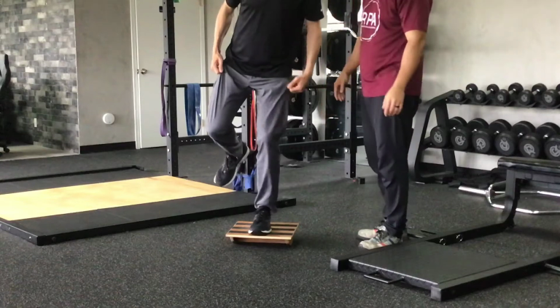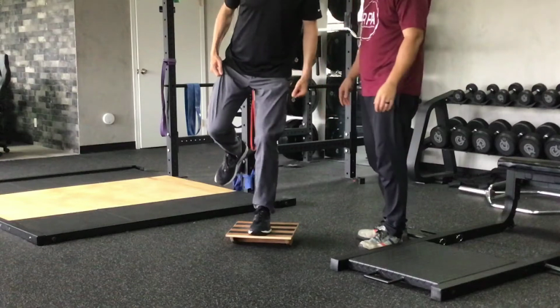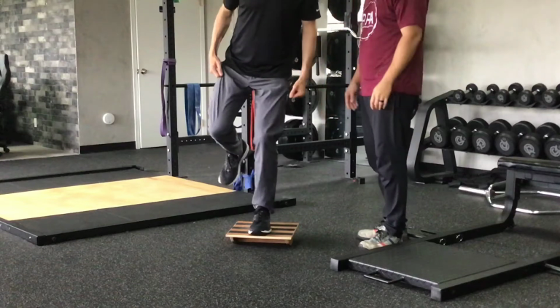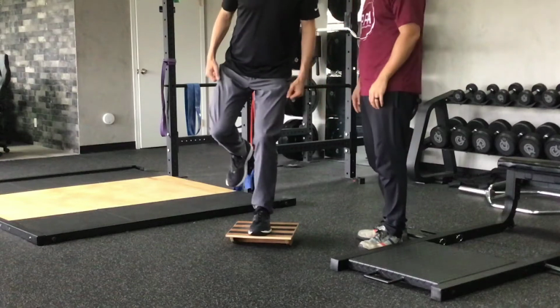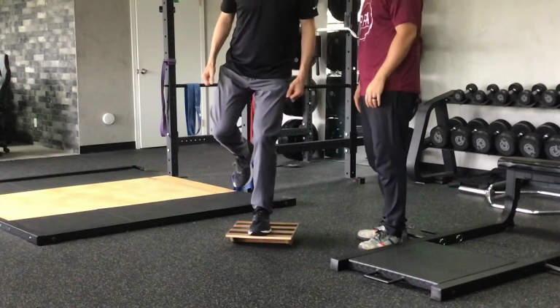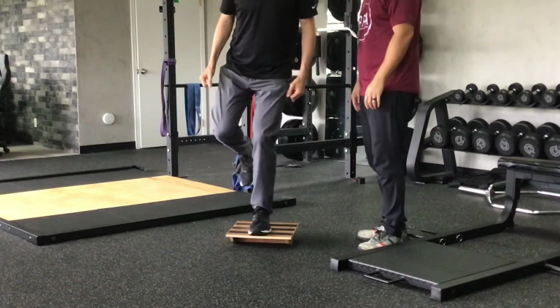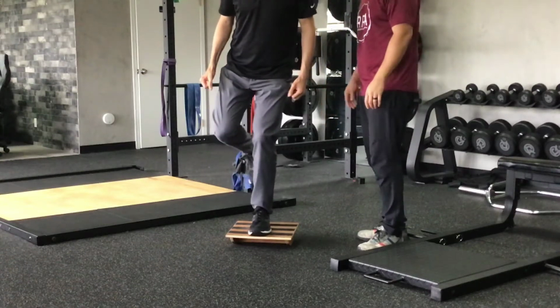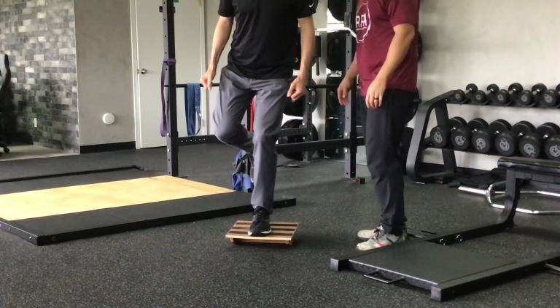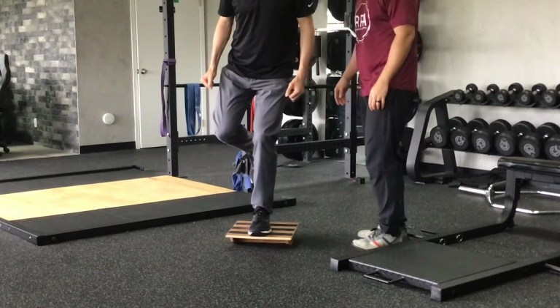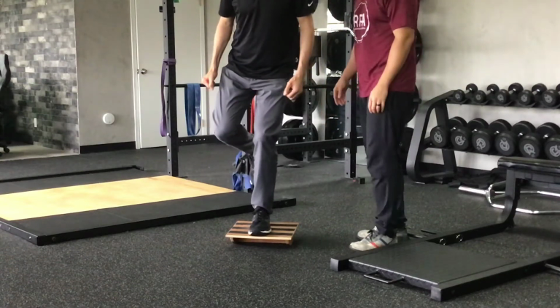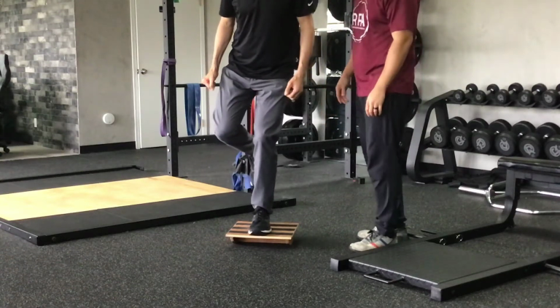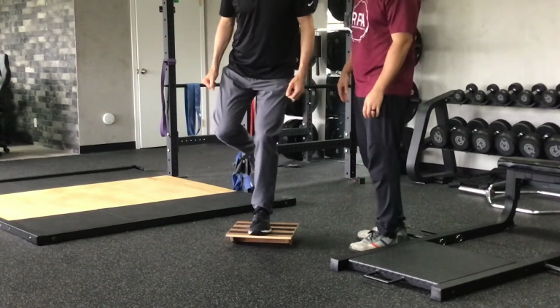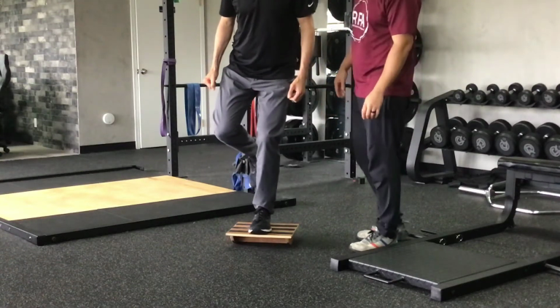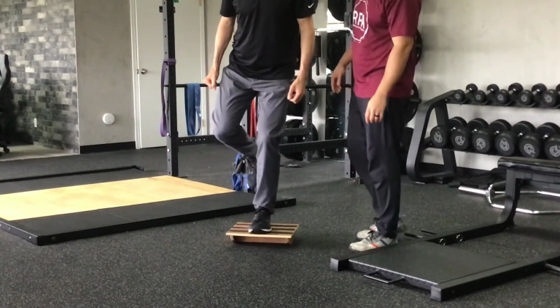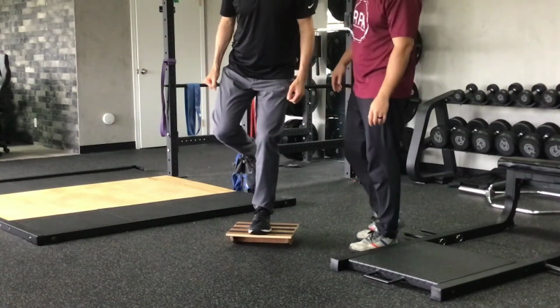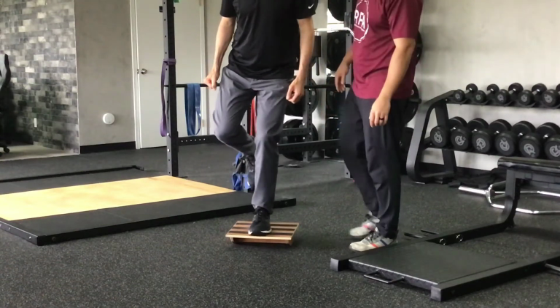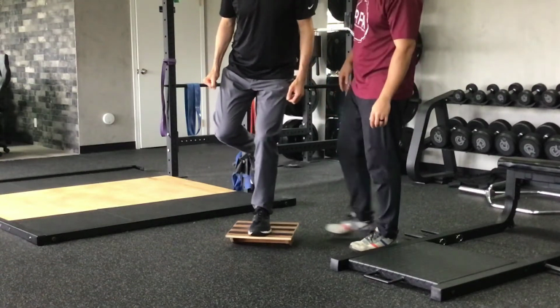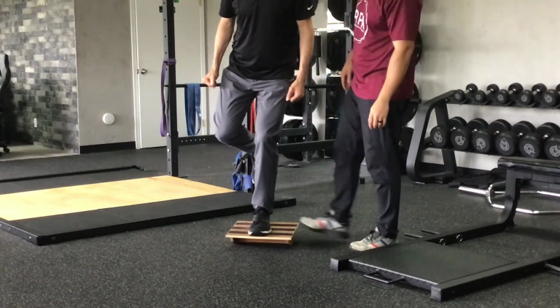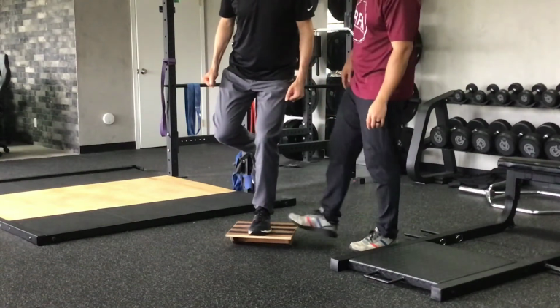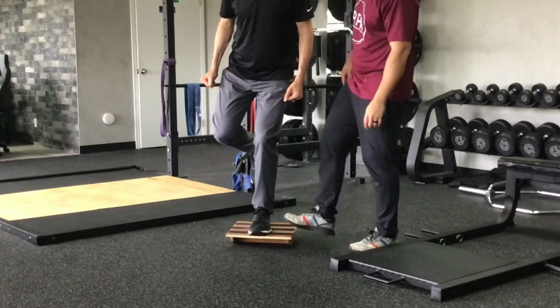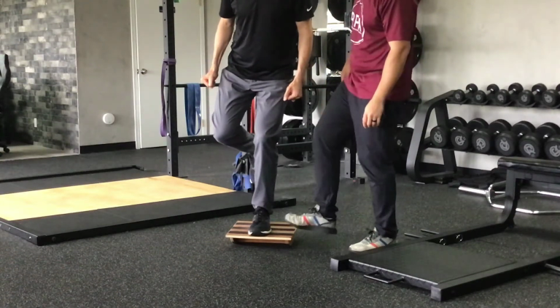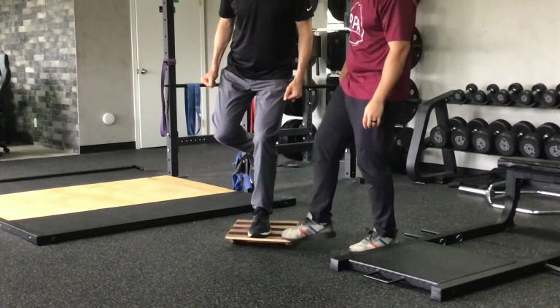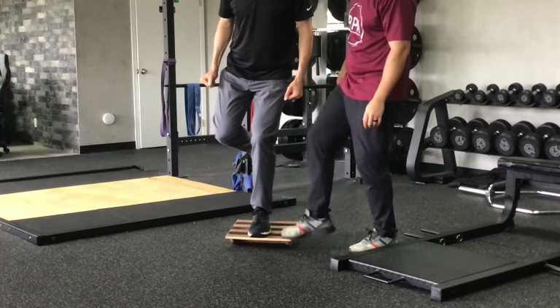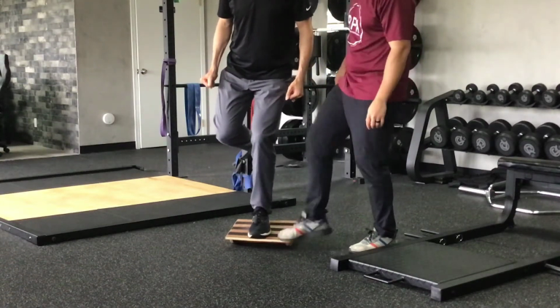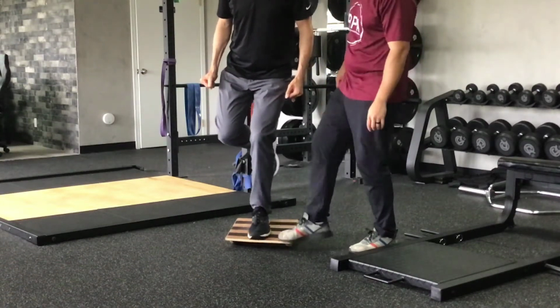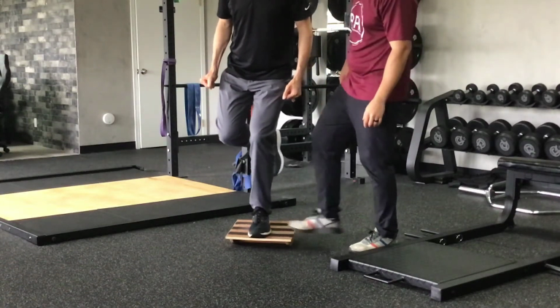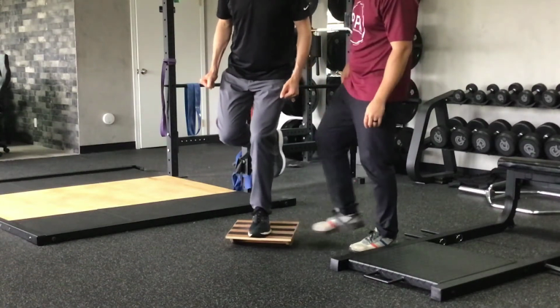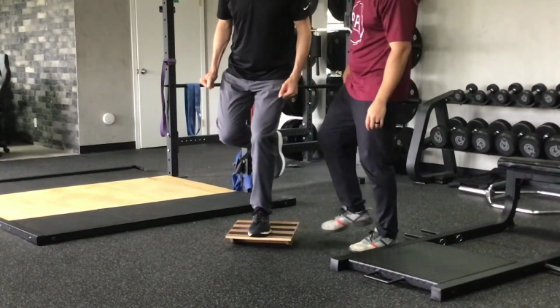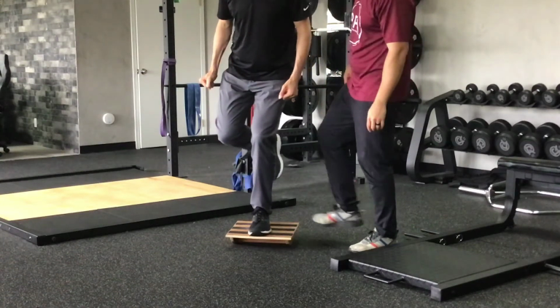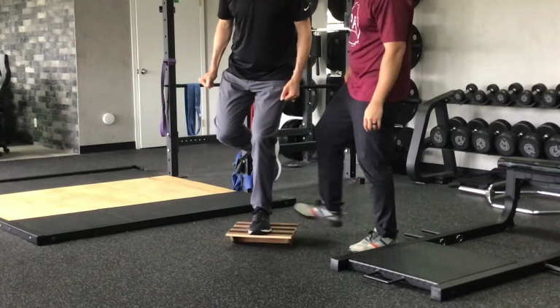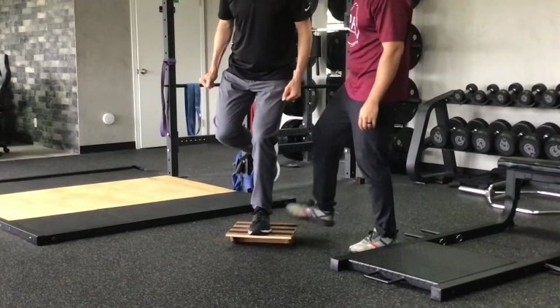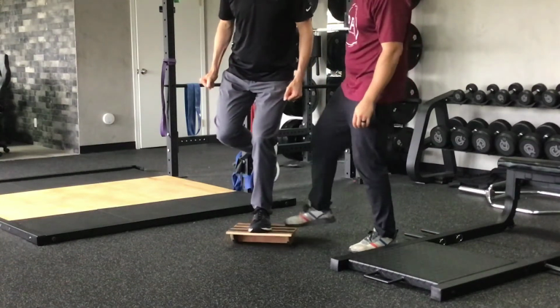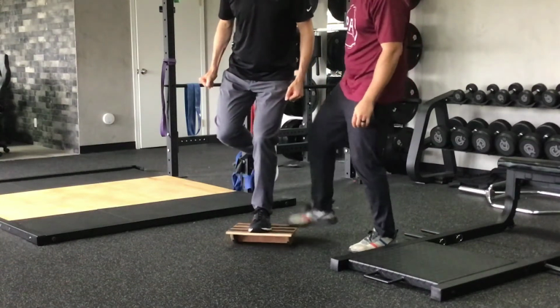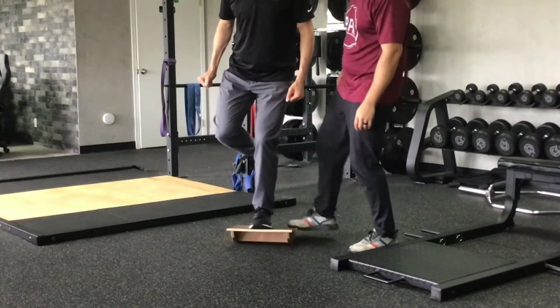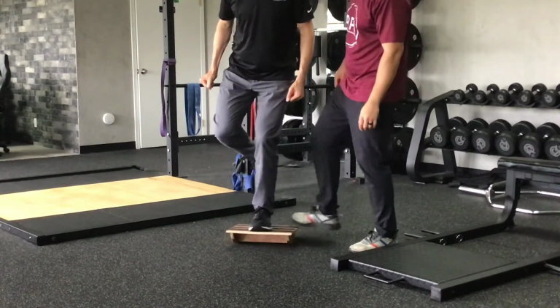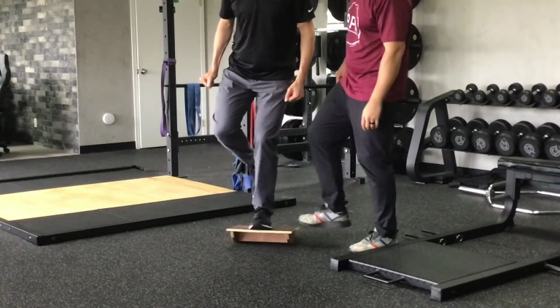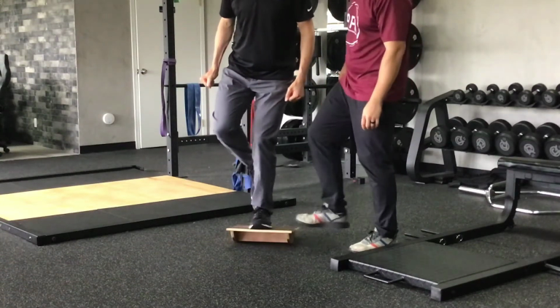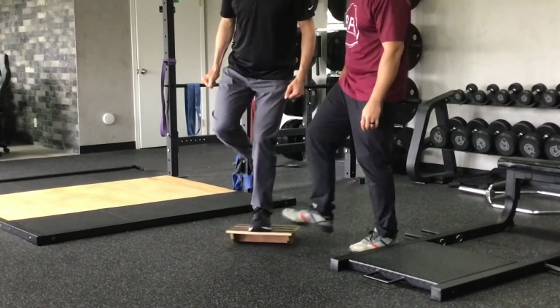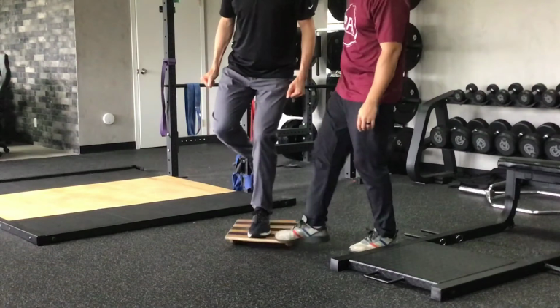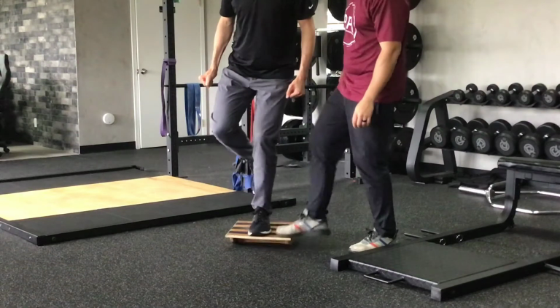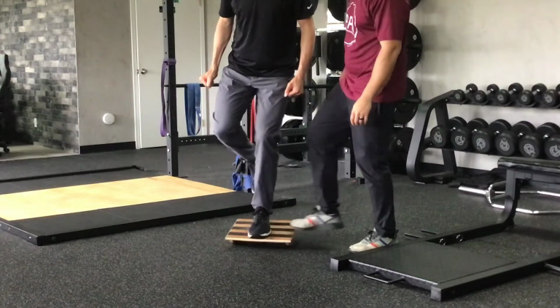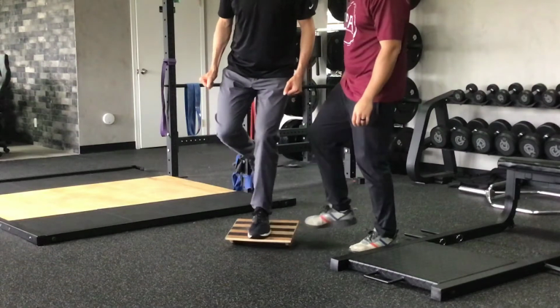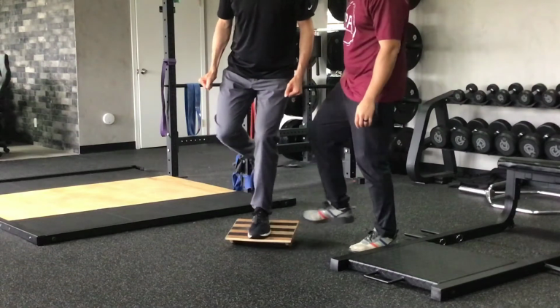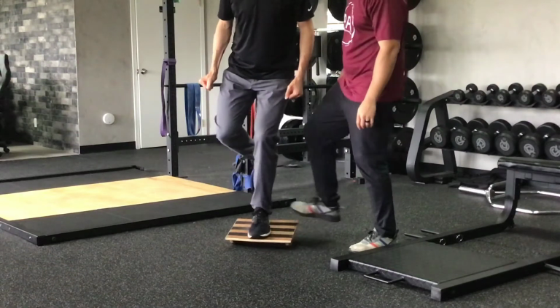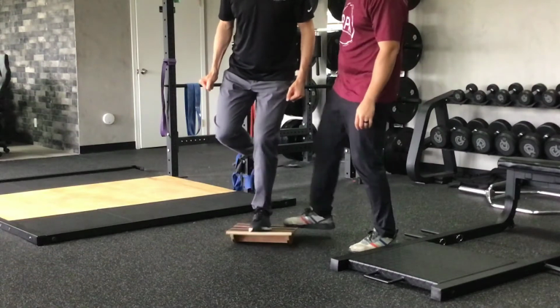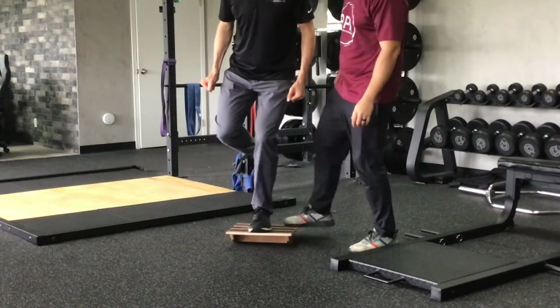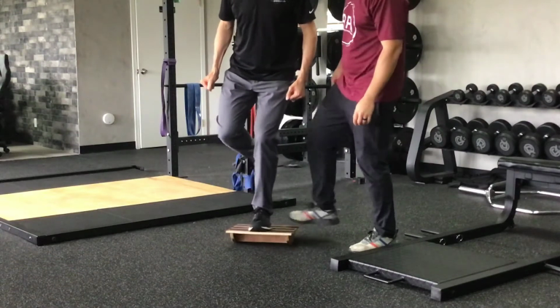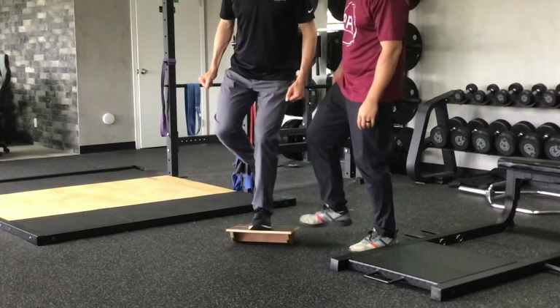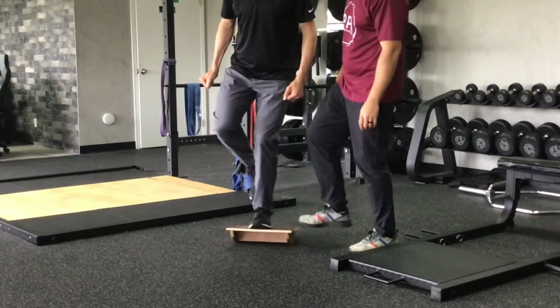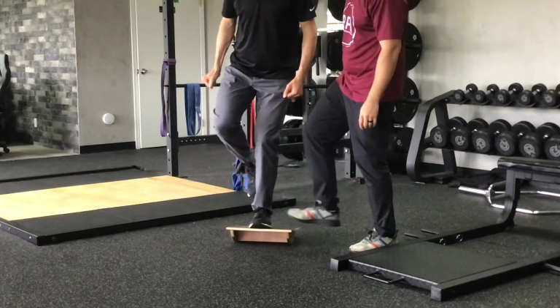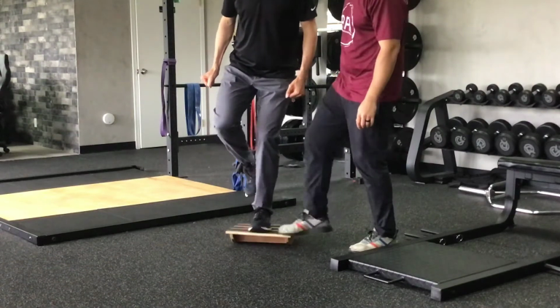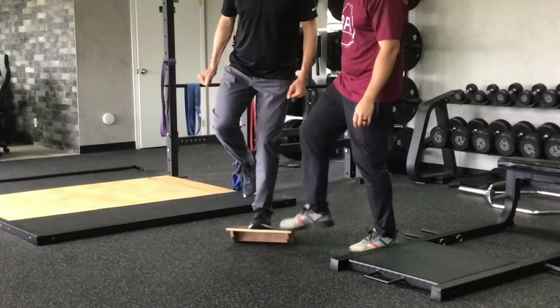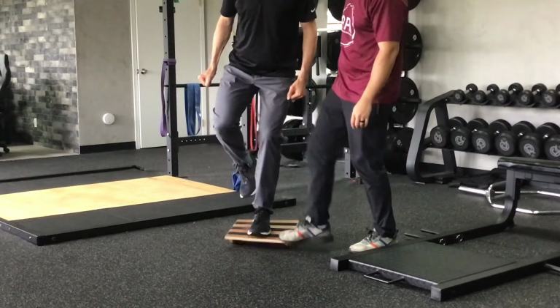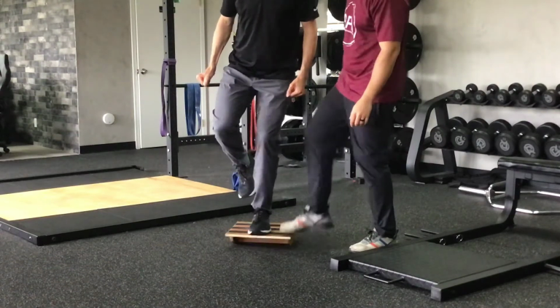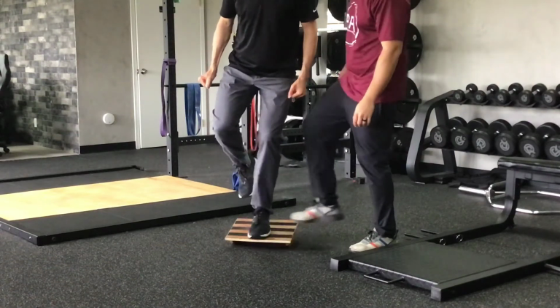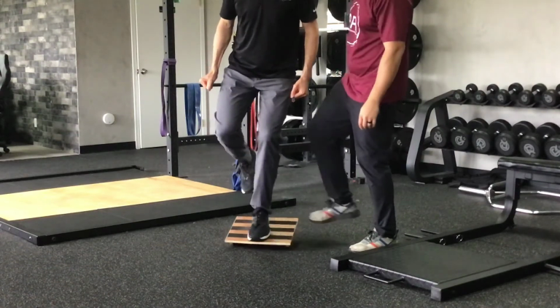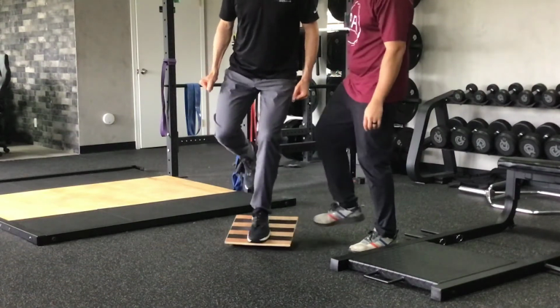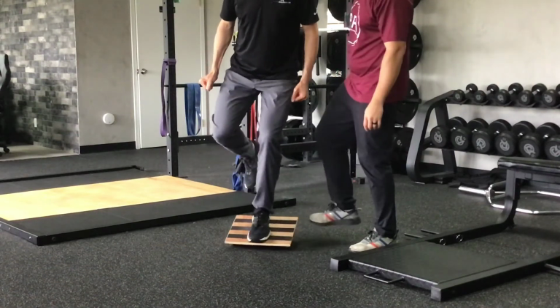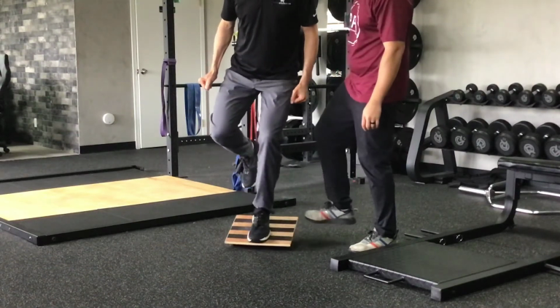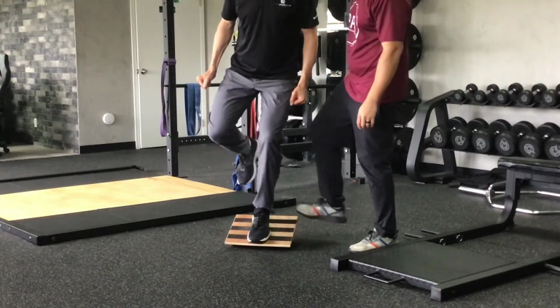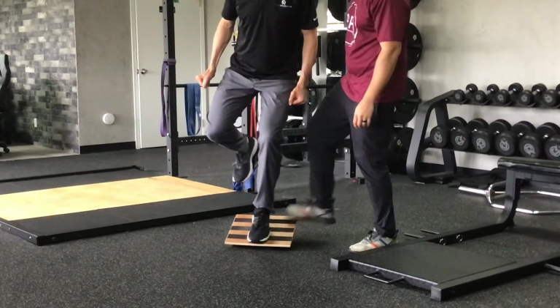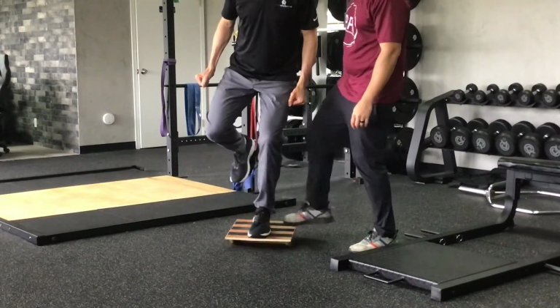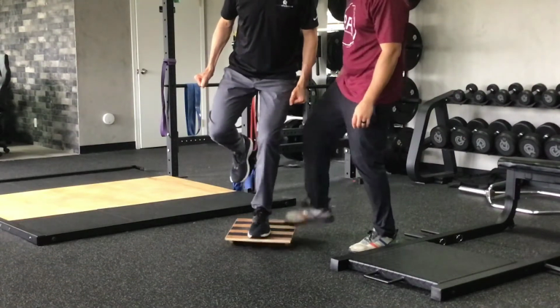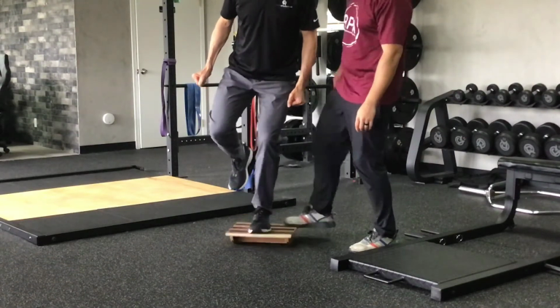This exercise is perturbation training on a wobble board in single leg stance. This will be challenged in three separate positions.